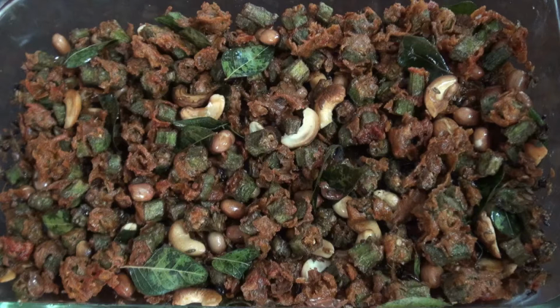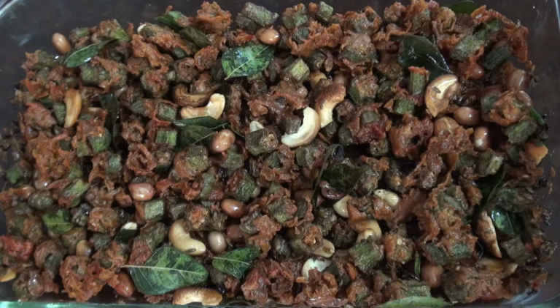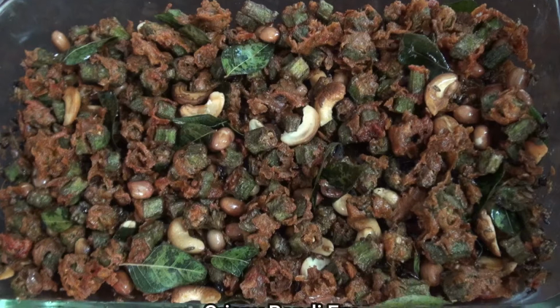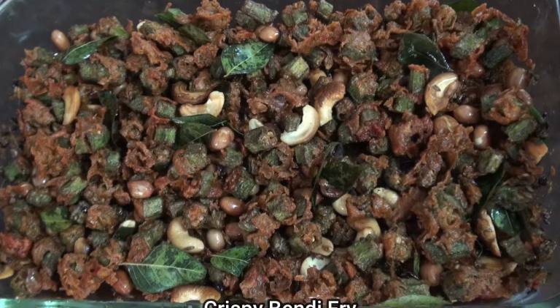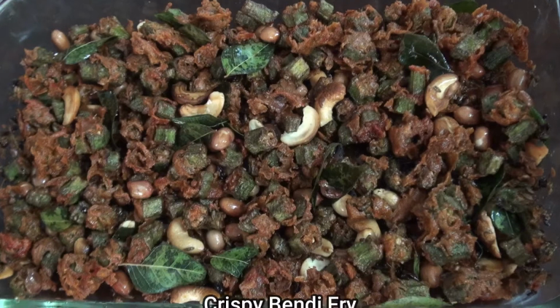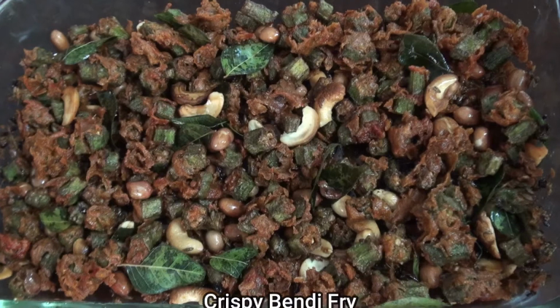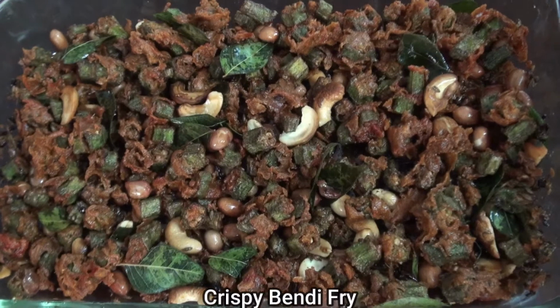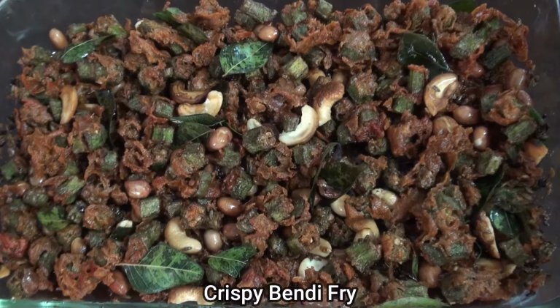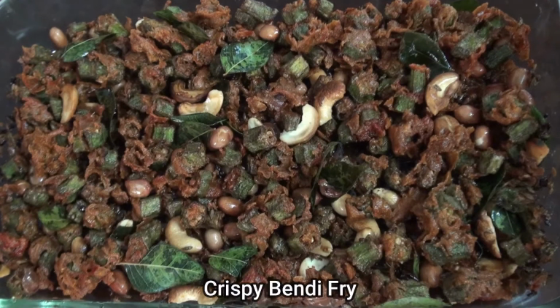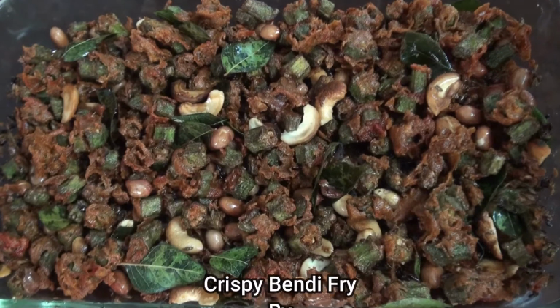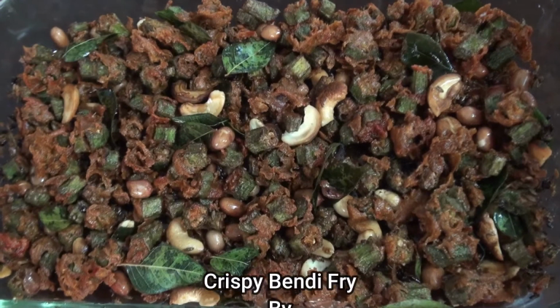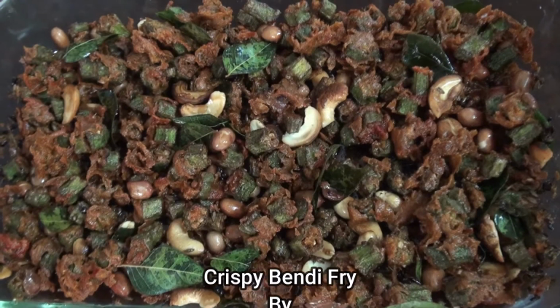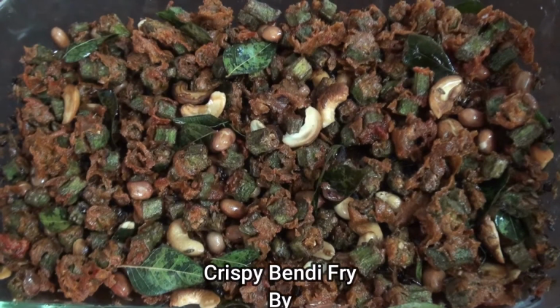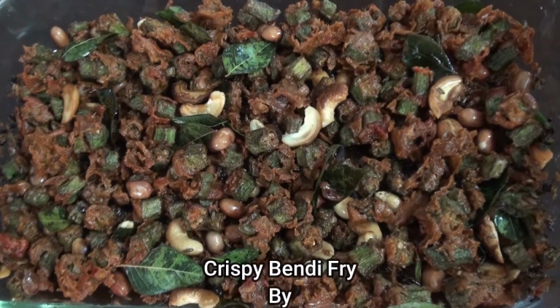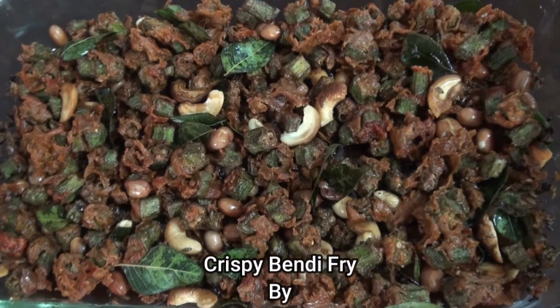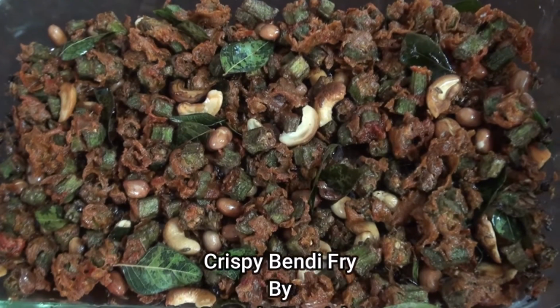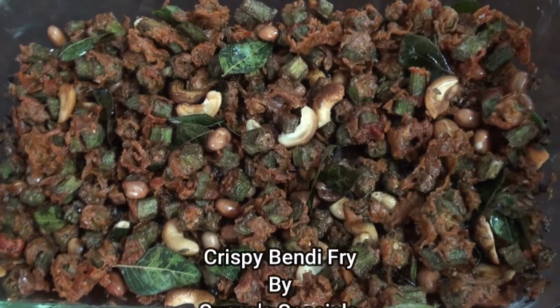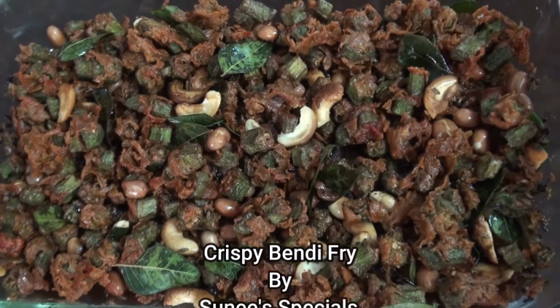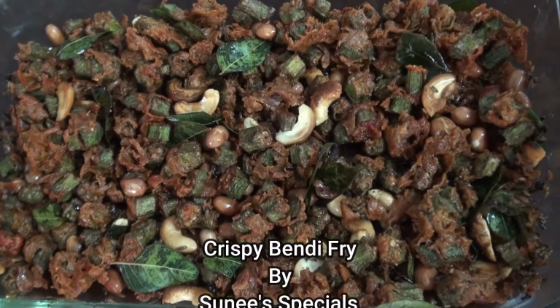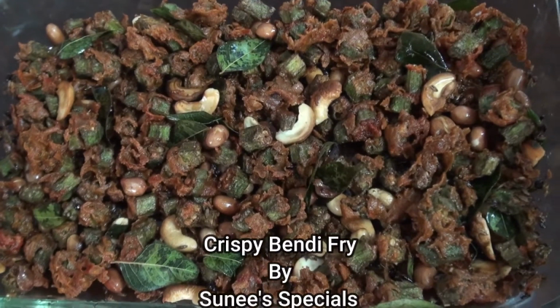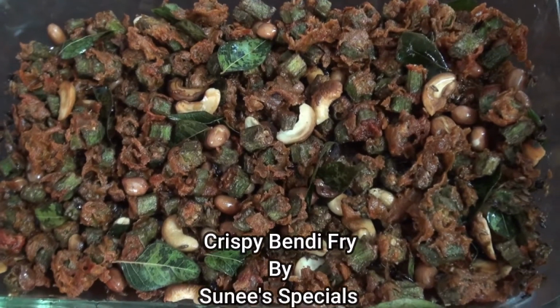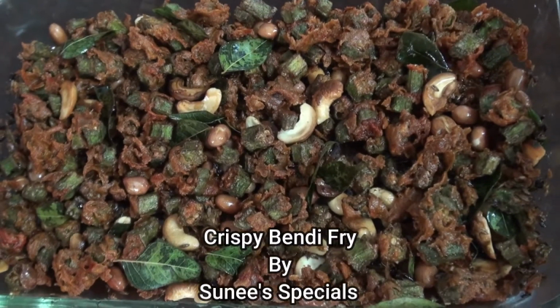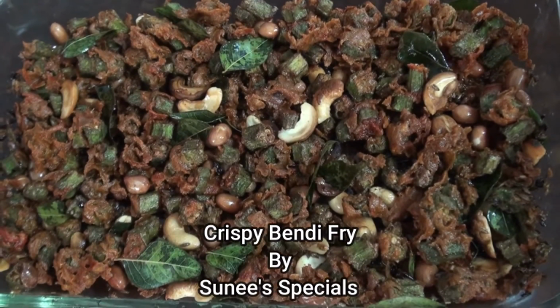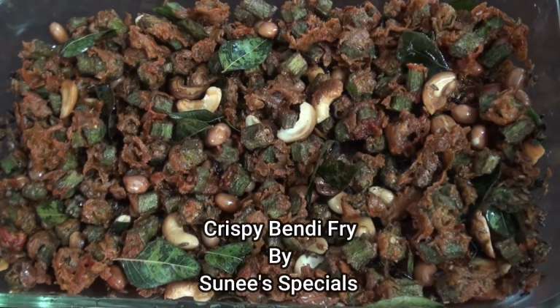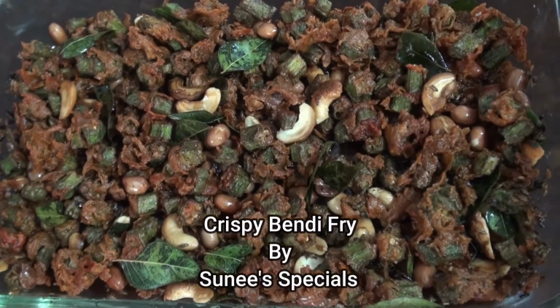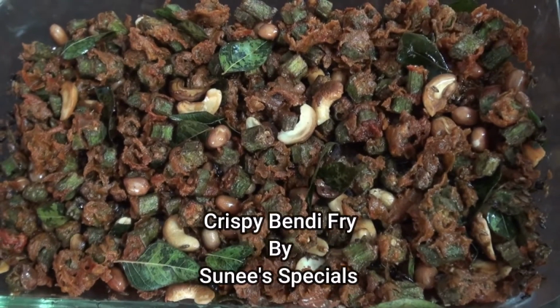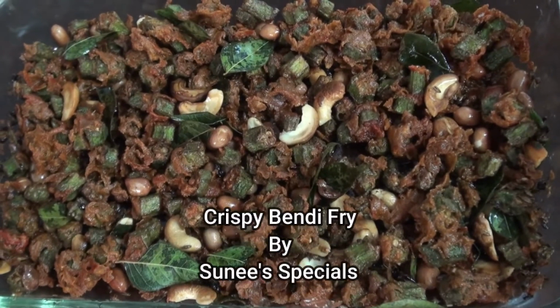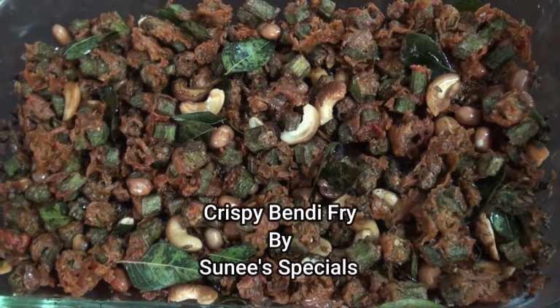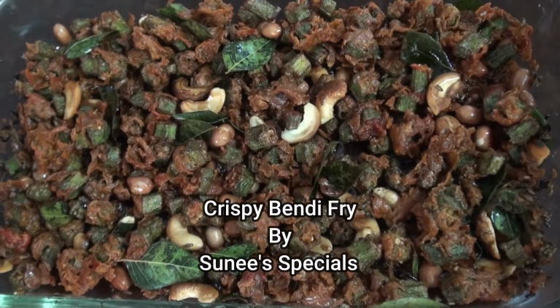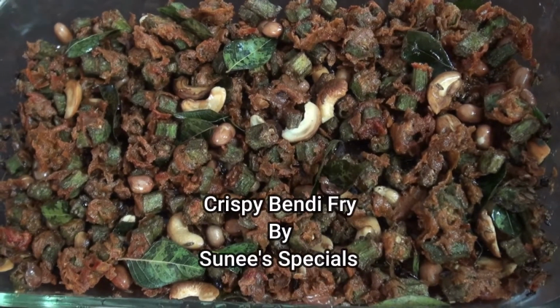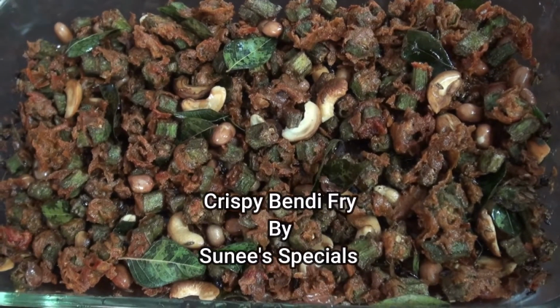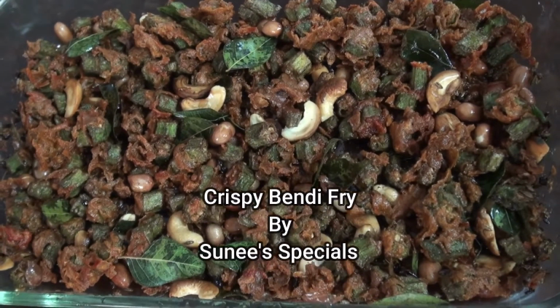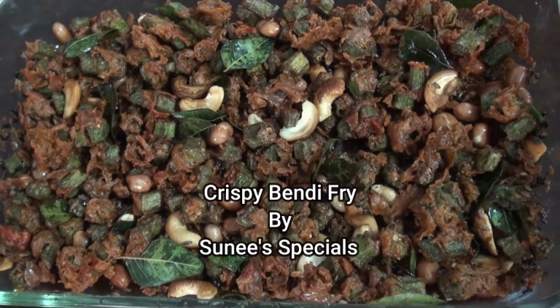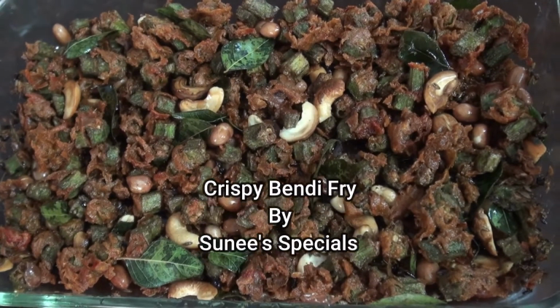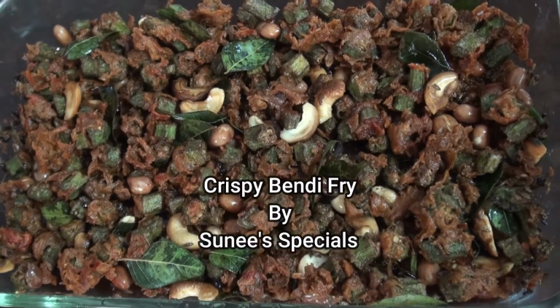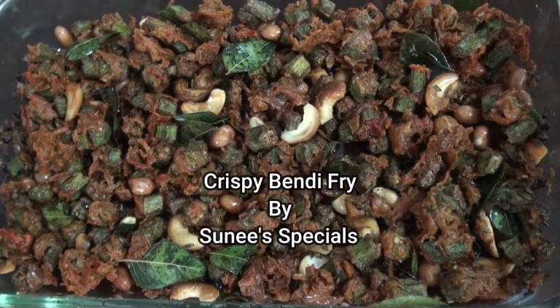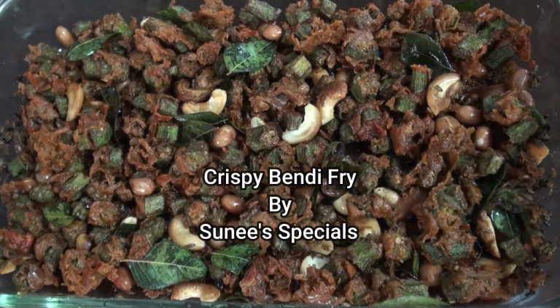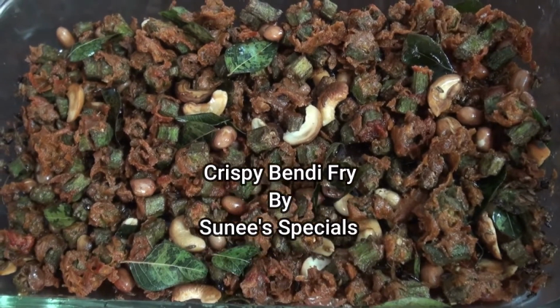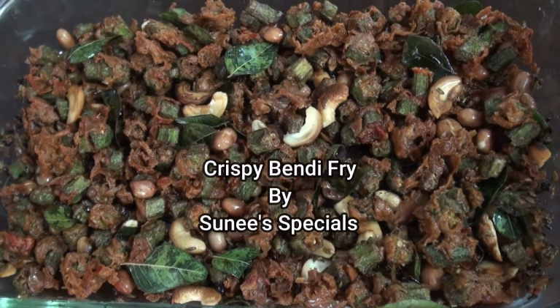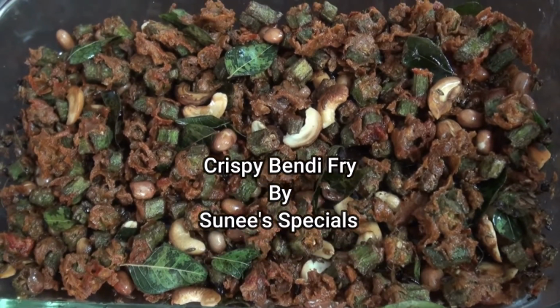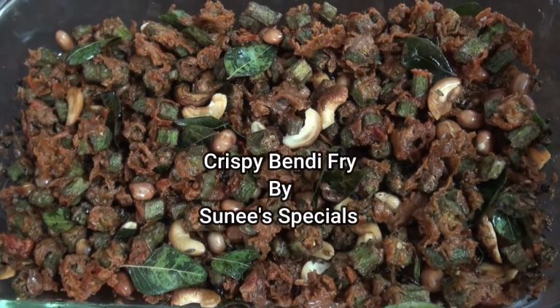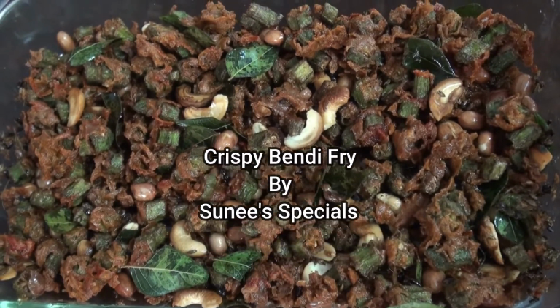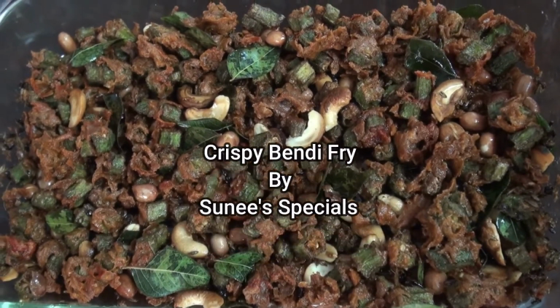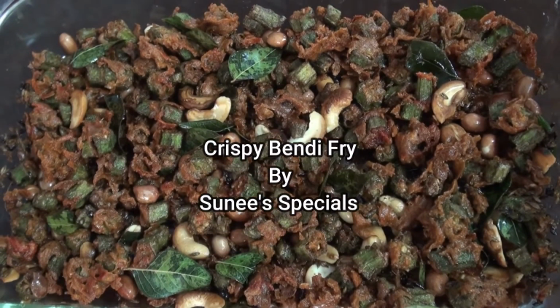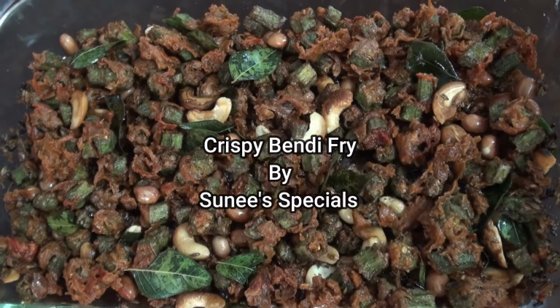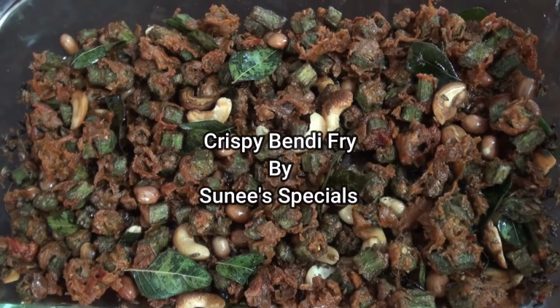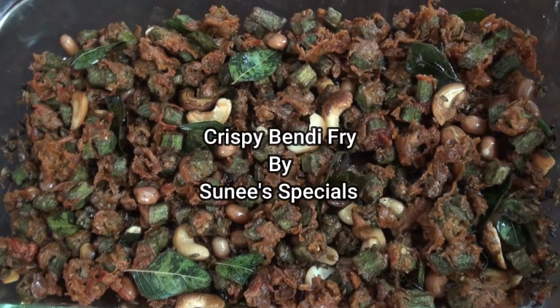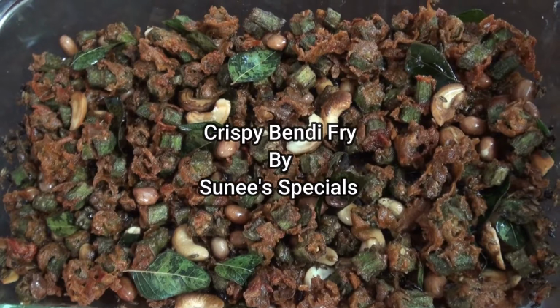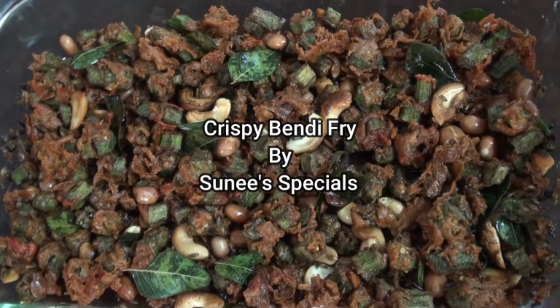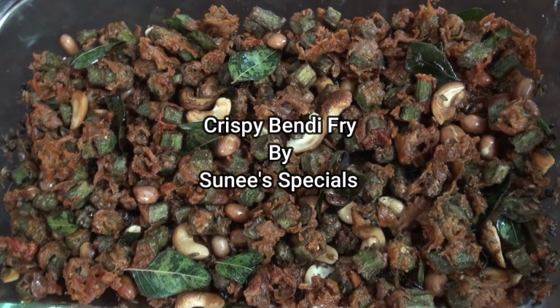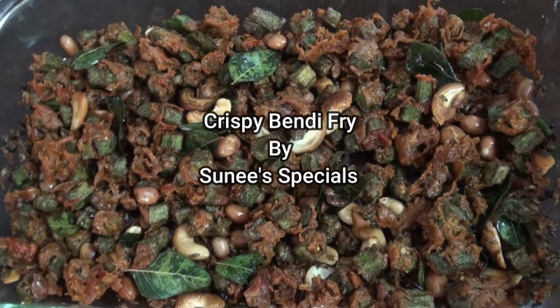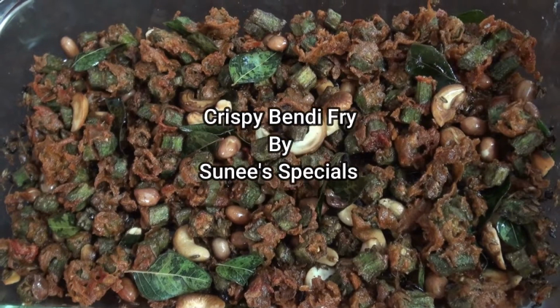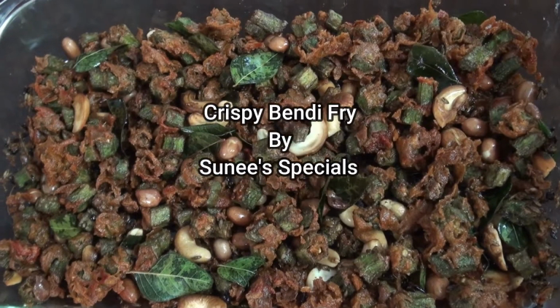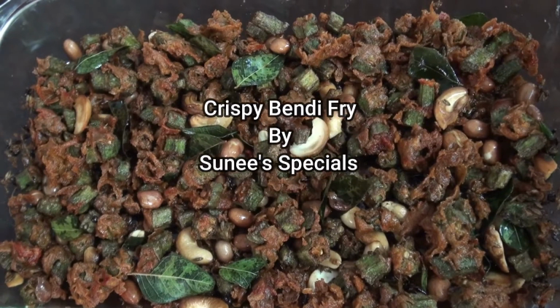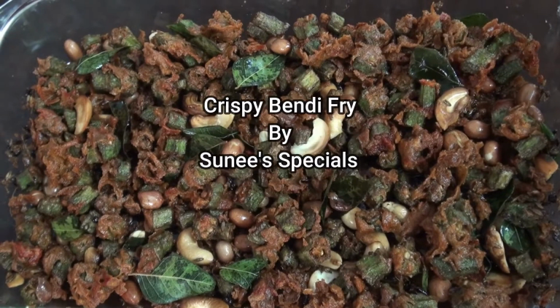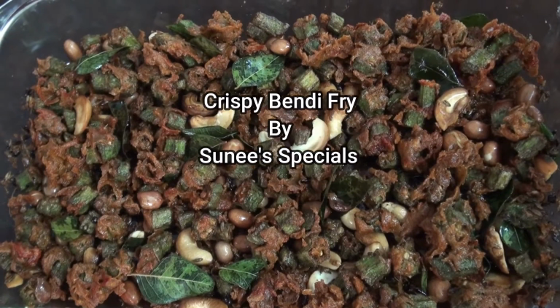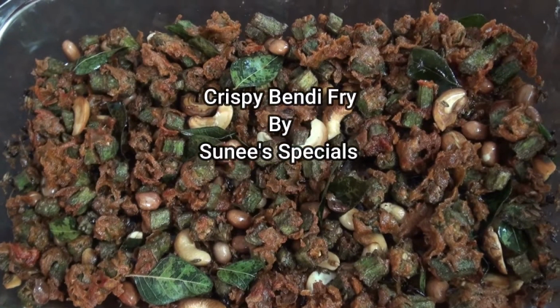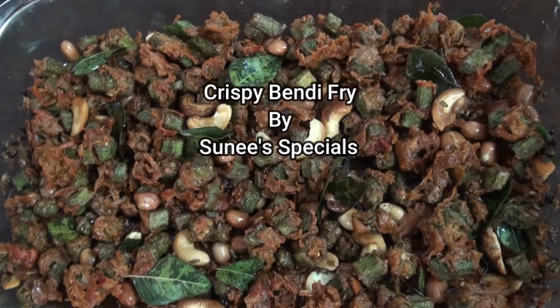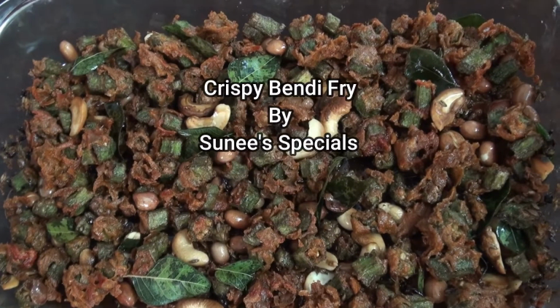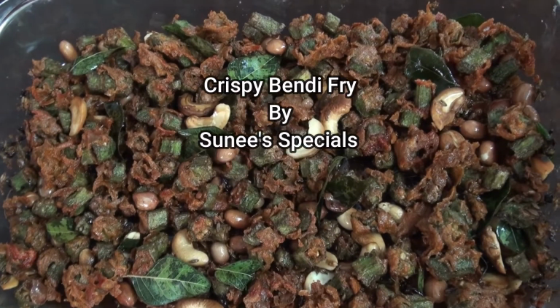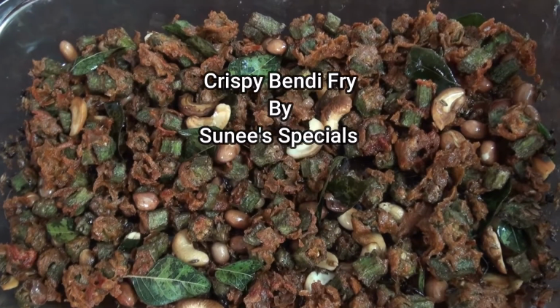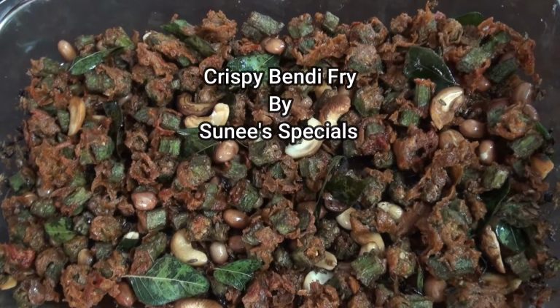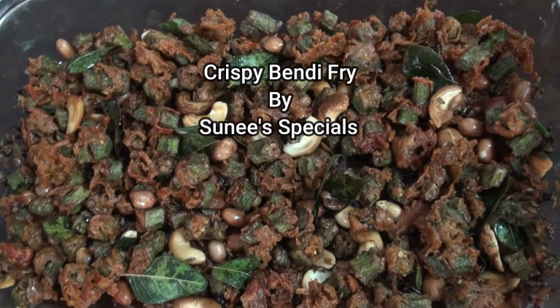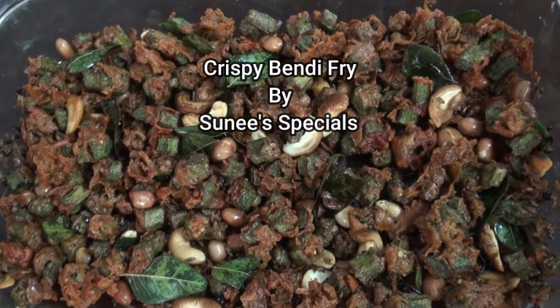Hi Friends! Welcome to Sunni's Specials. This is our Crispy Bendekay Fry.